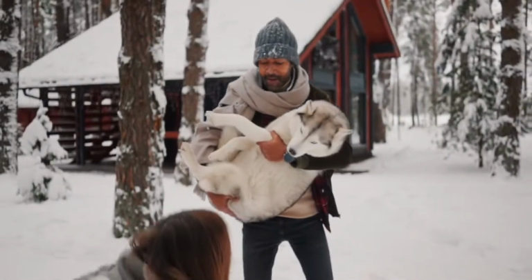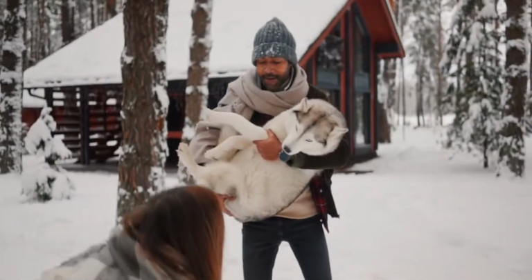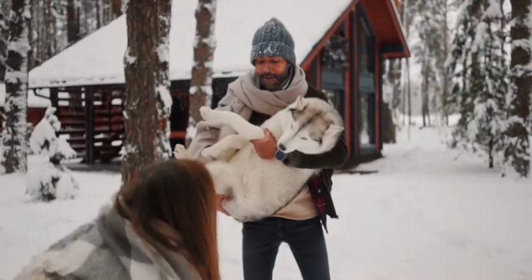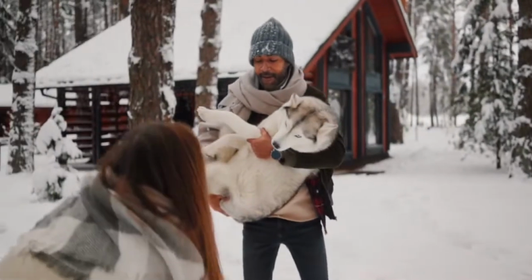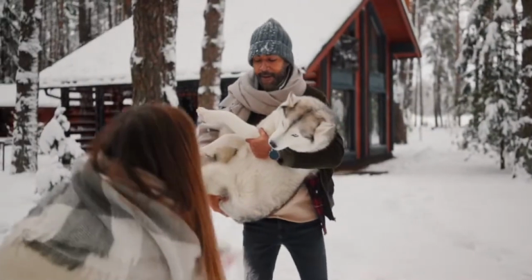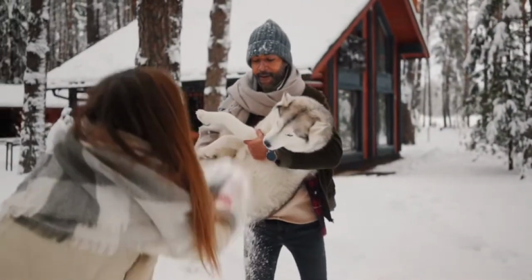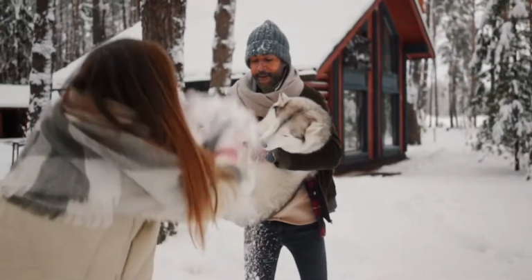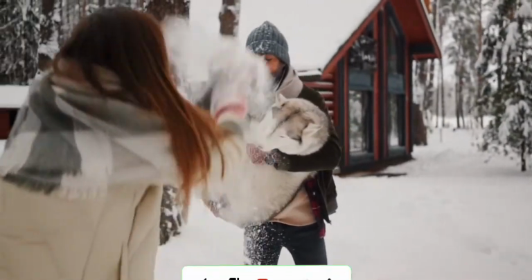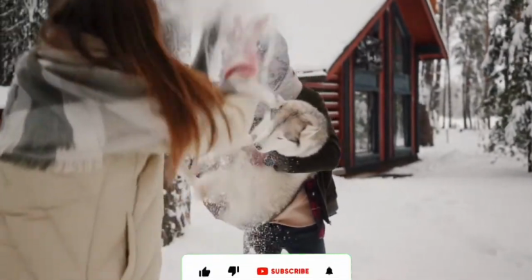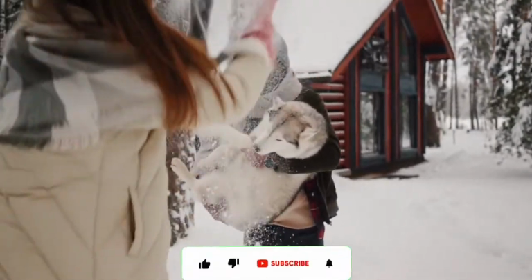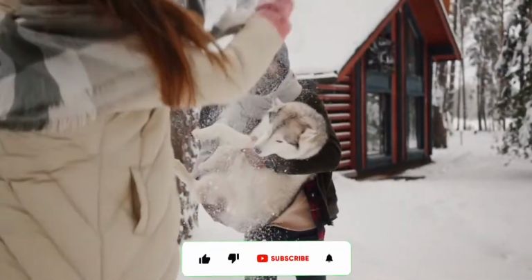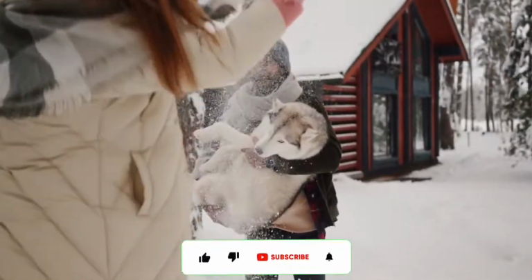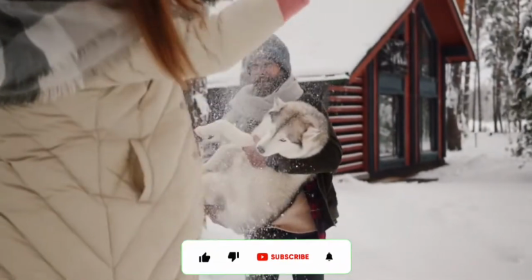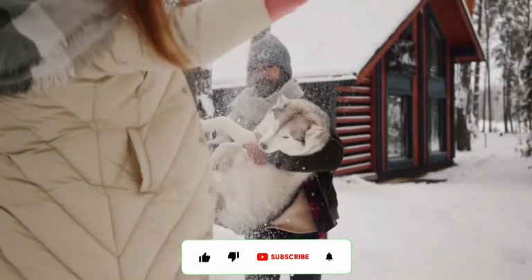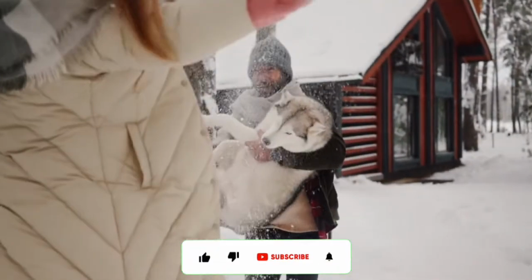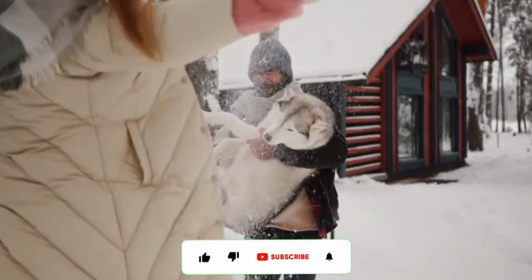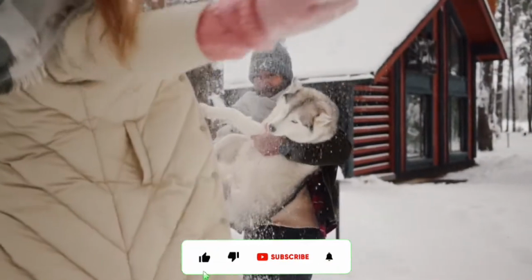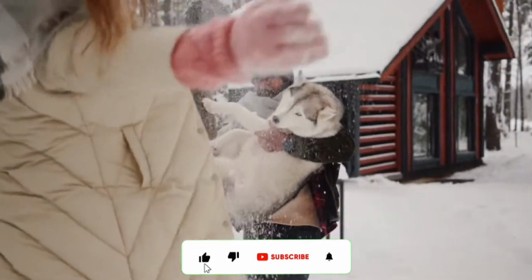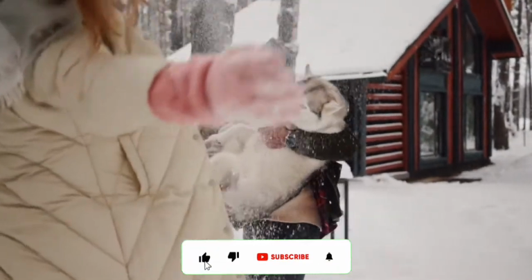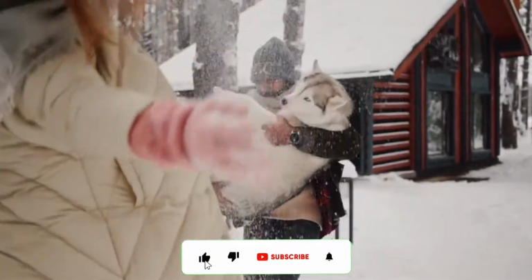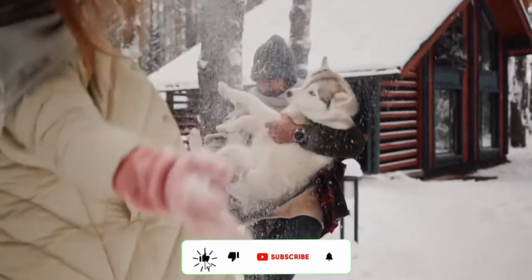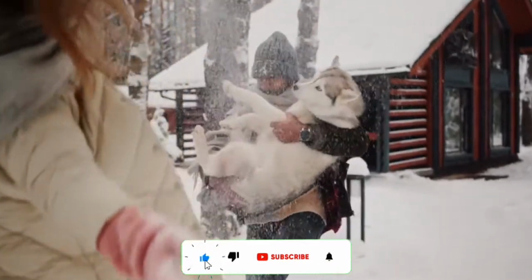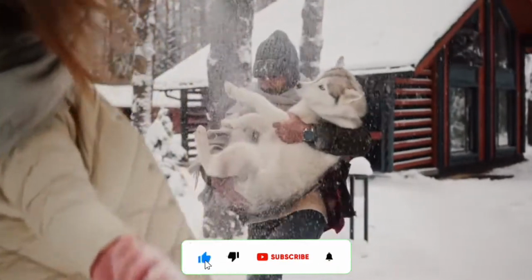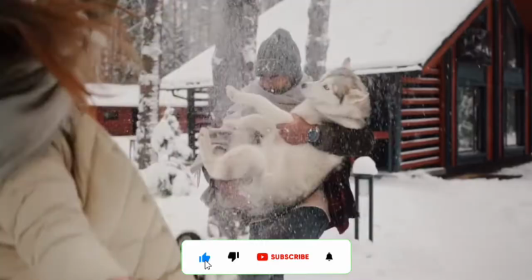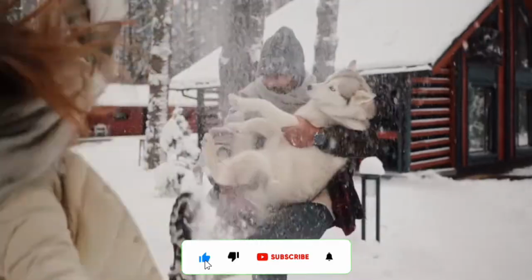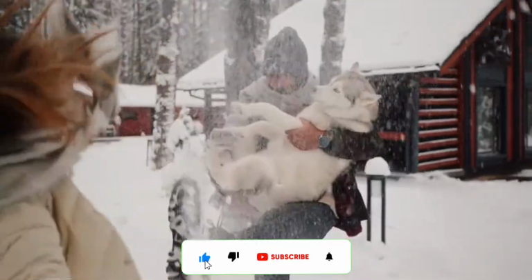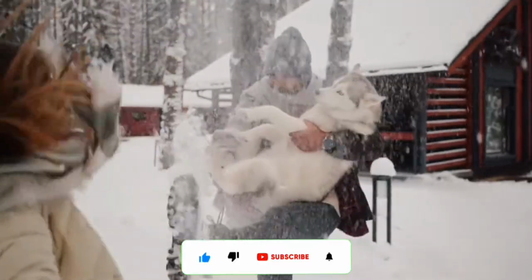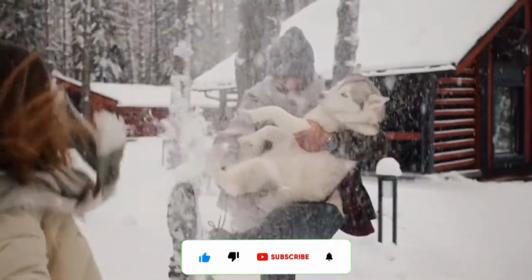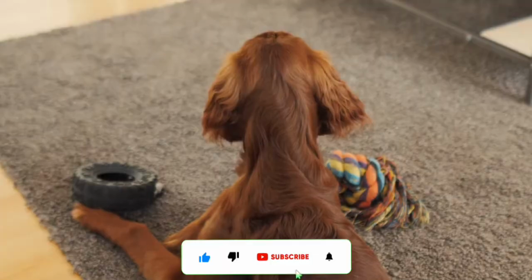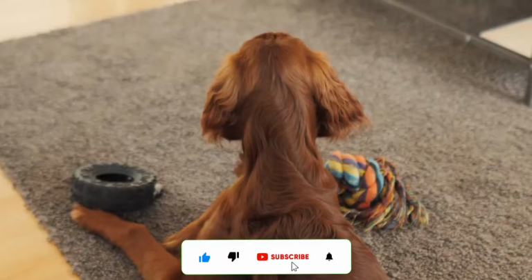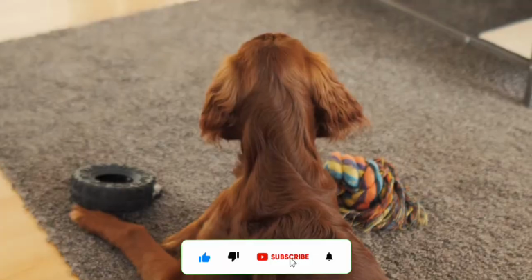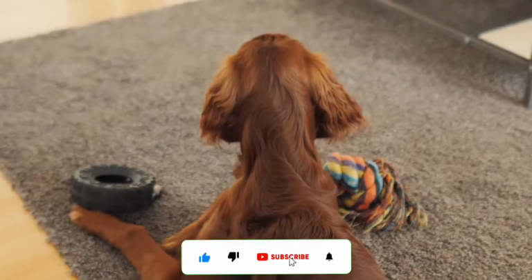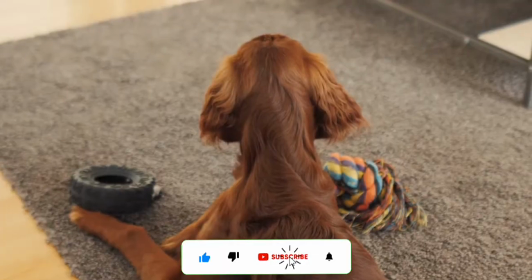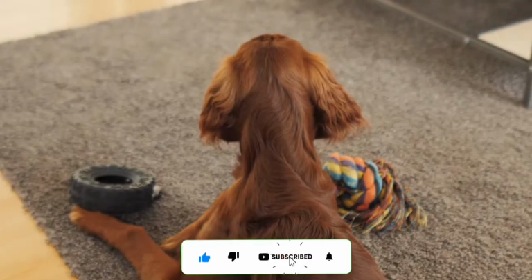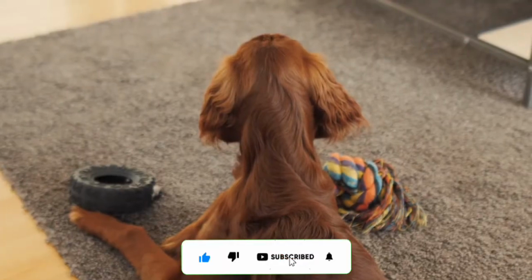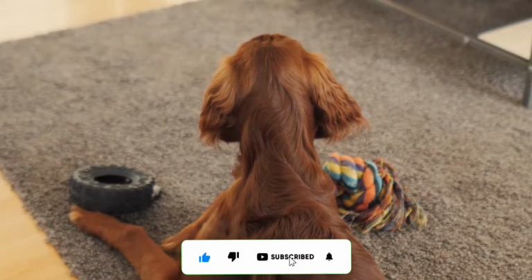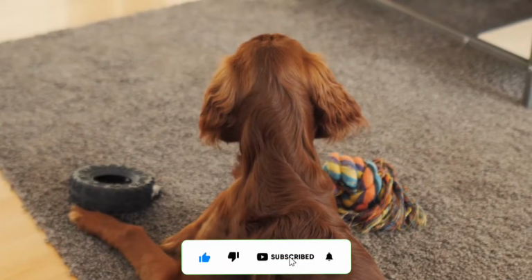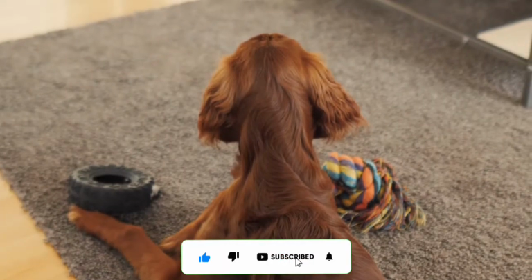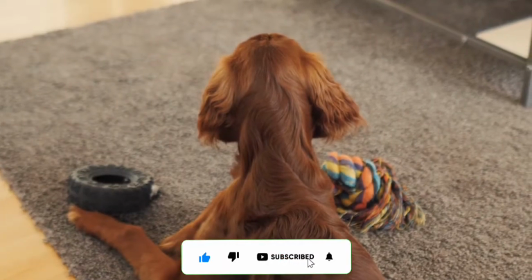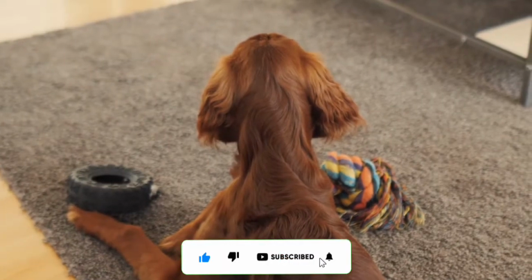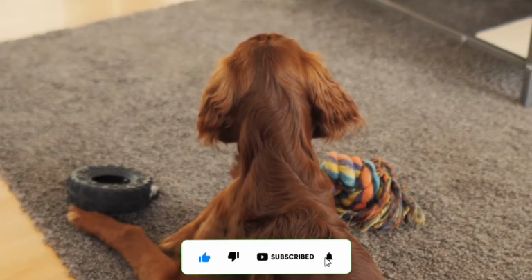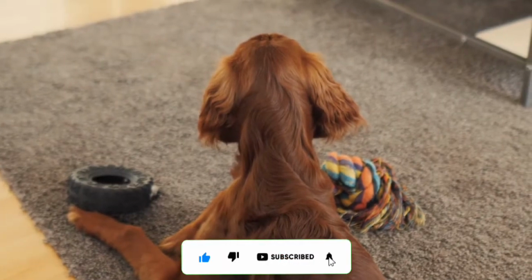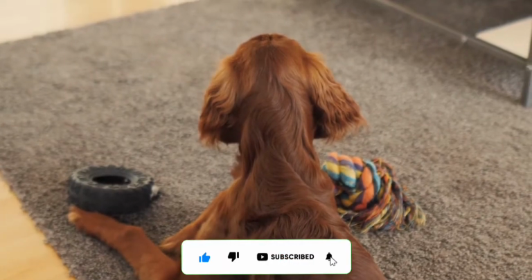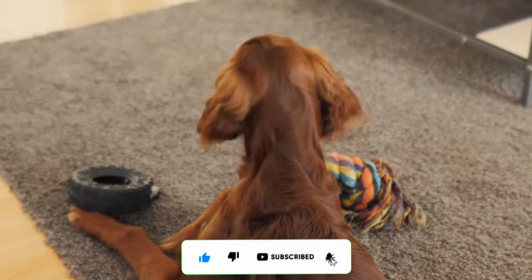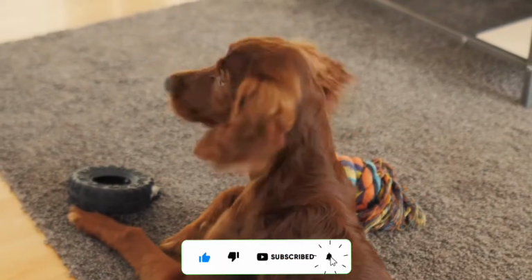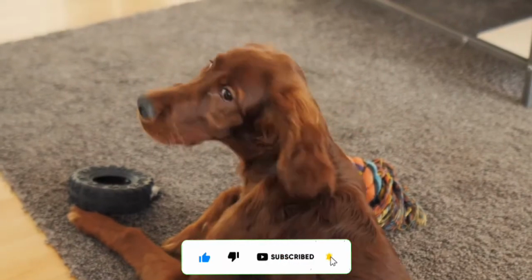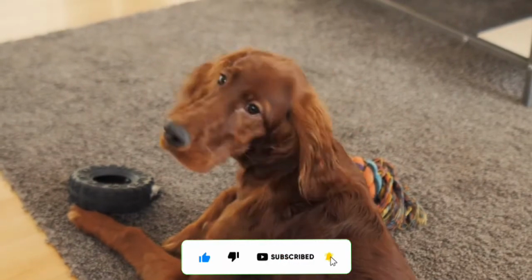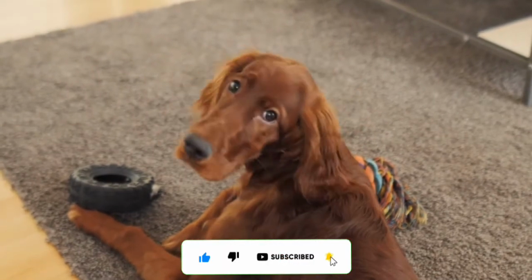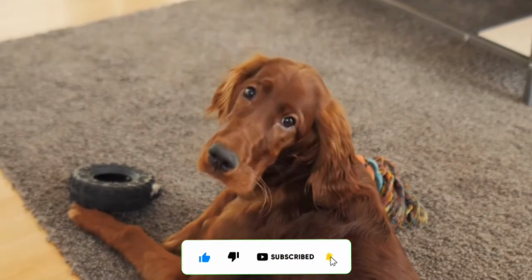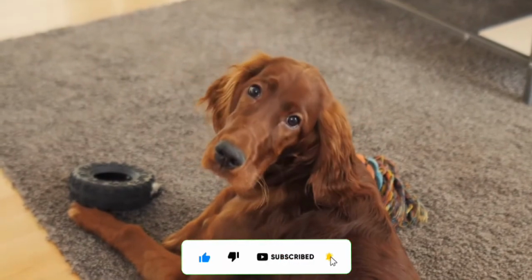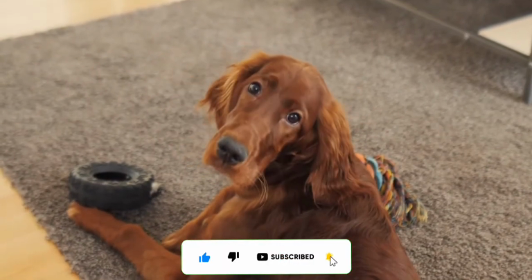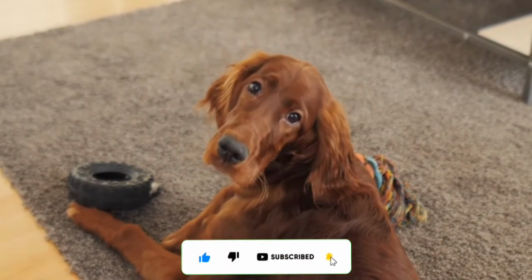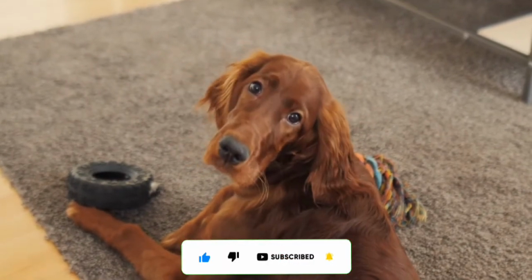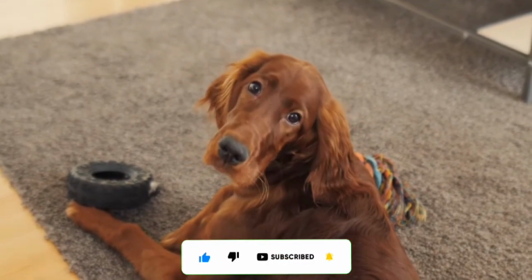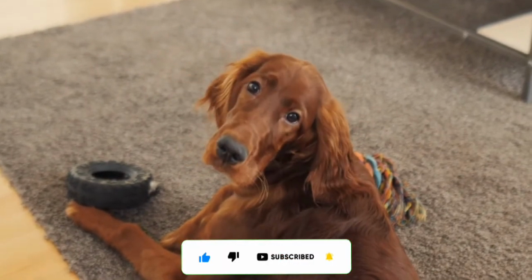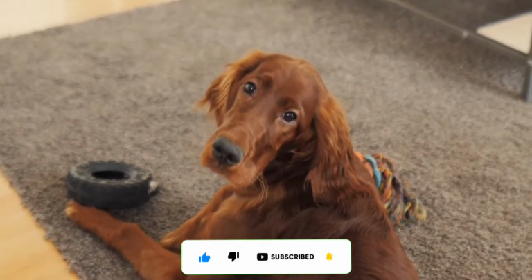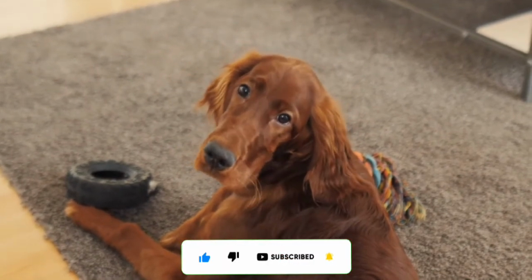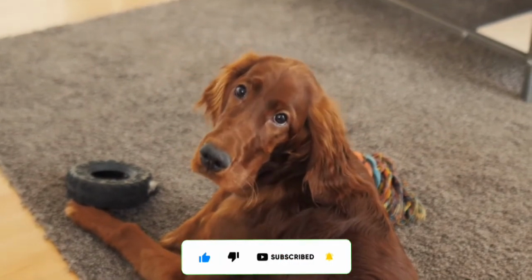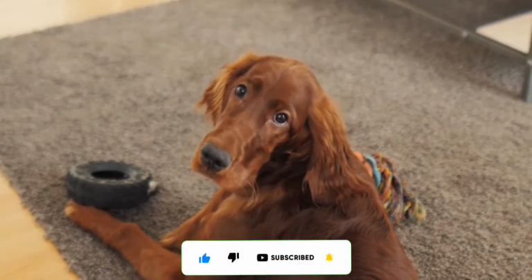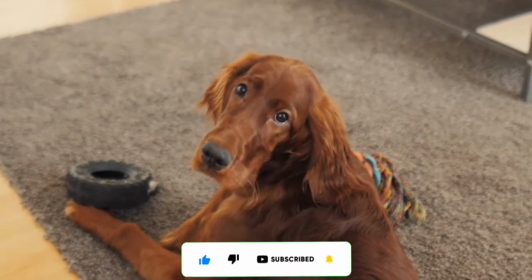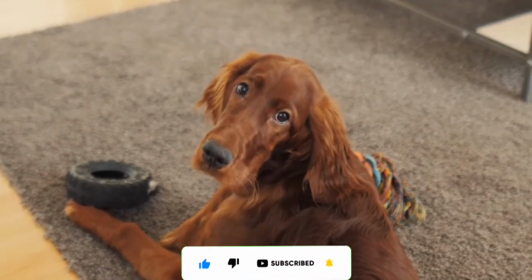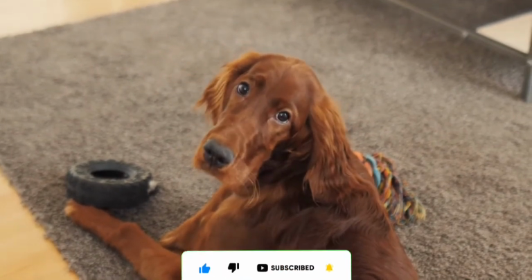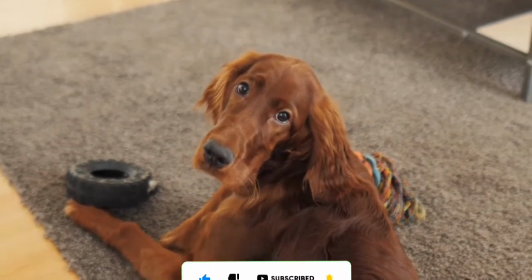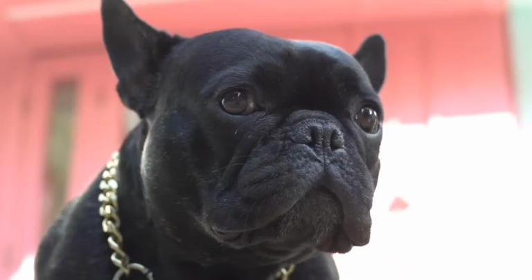That's all we've got for you guys. If you enjoyed the video, be sure to give it a thumbs up, and don't forget to hit the subscribe button. We'll see you in our next video.